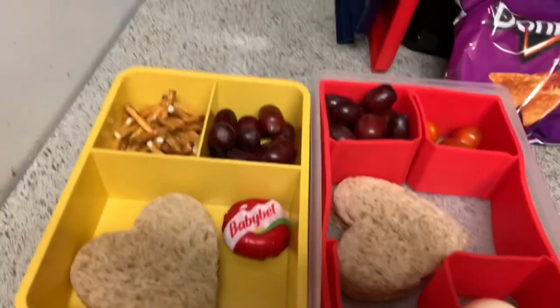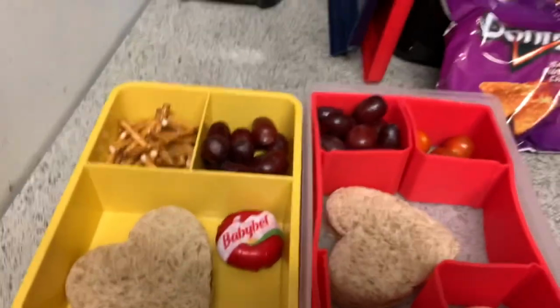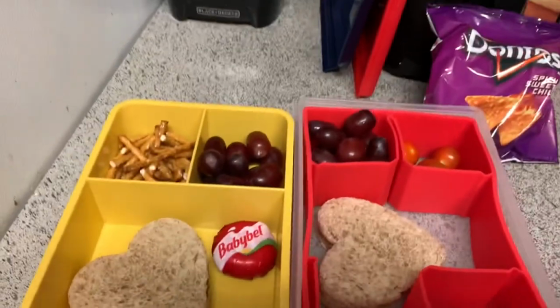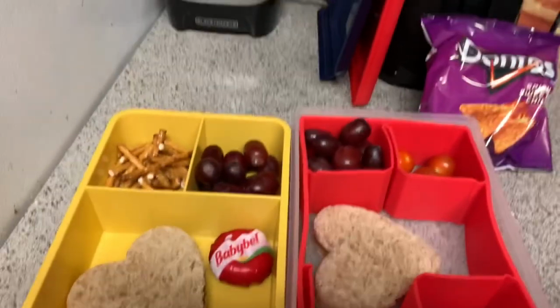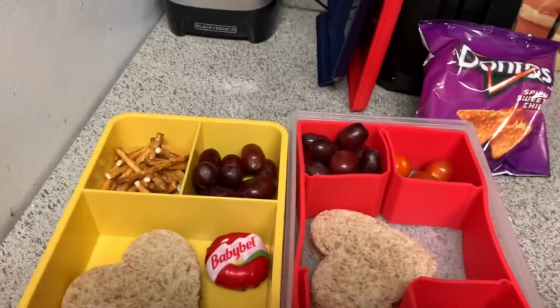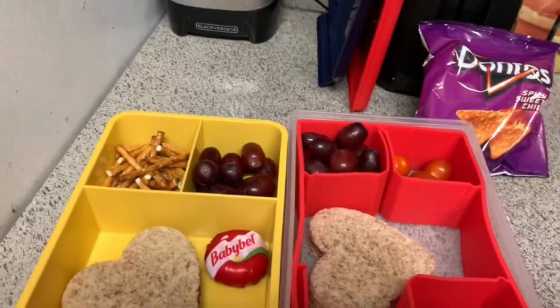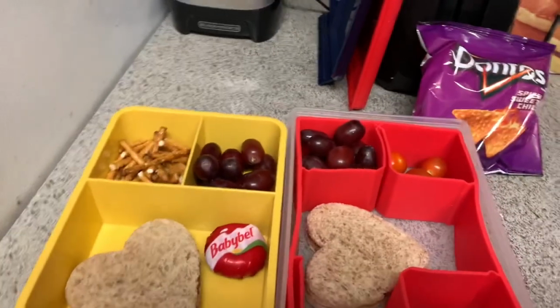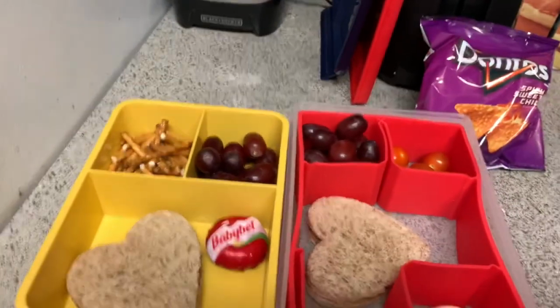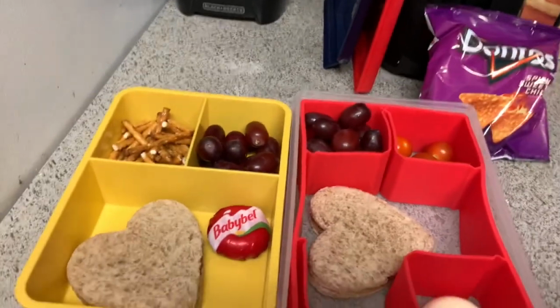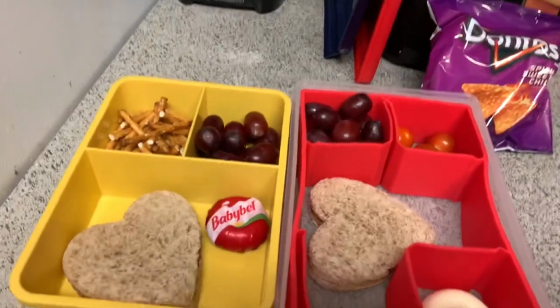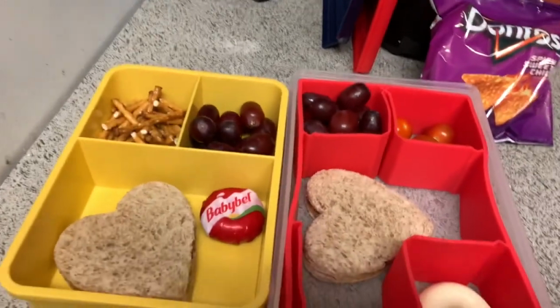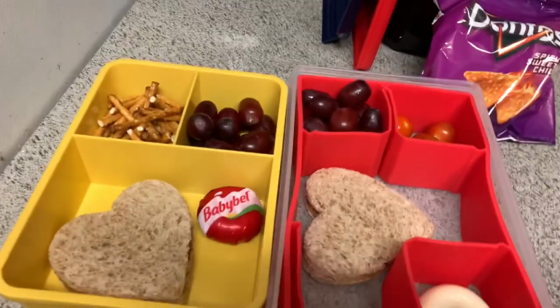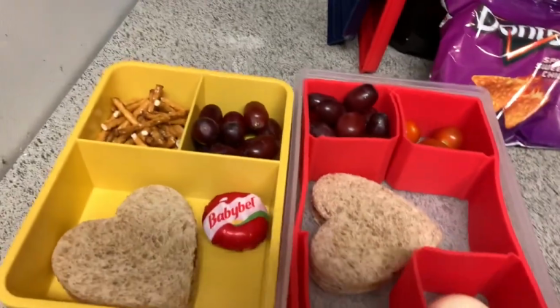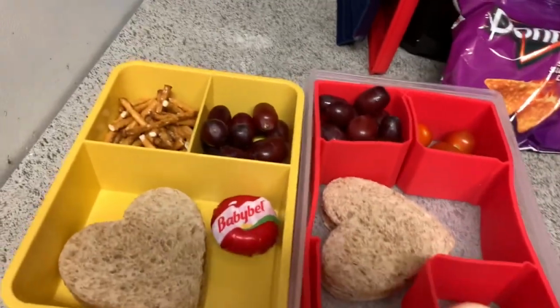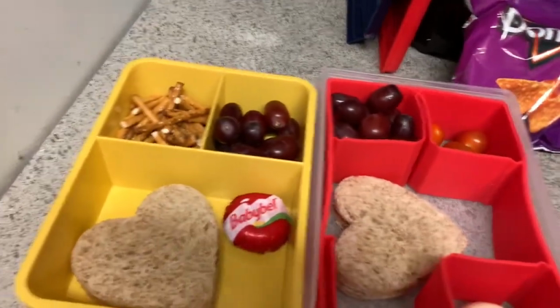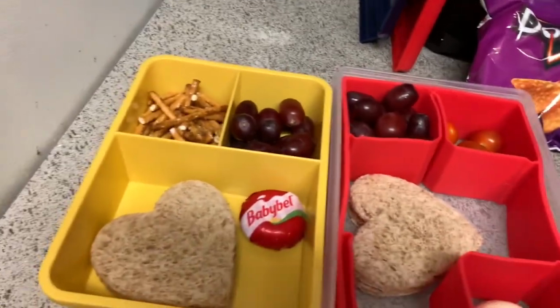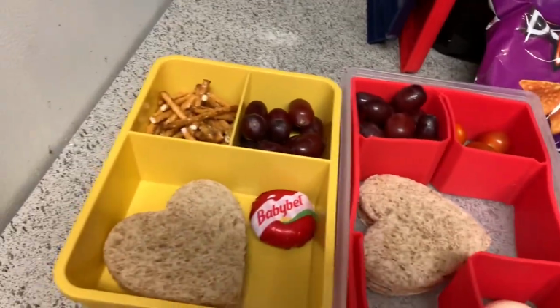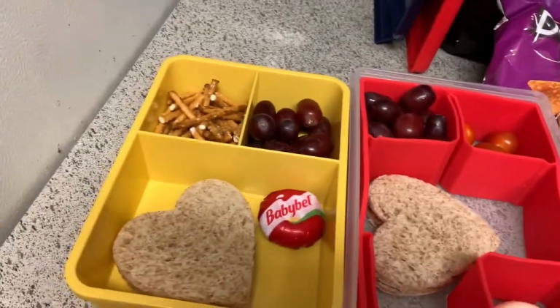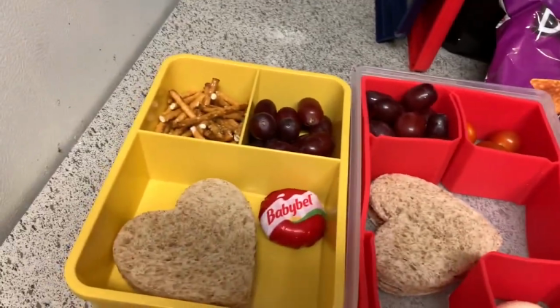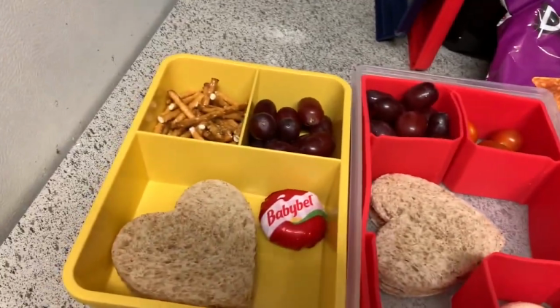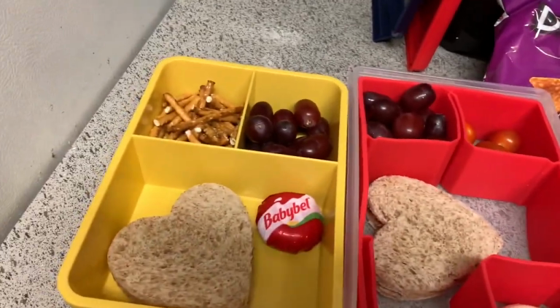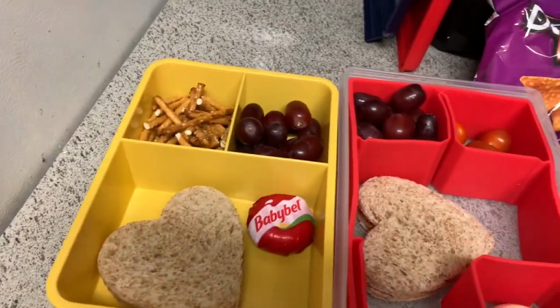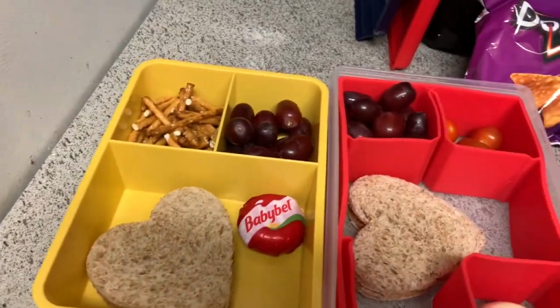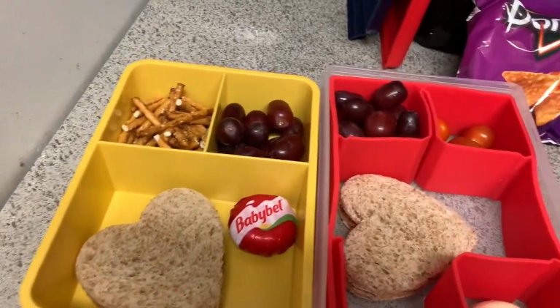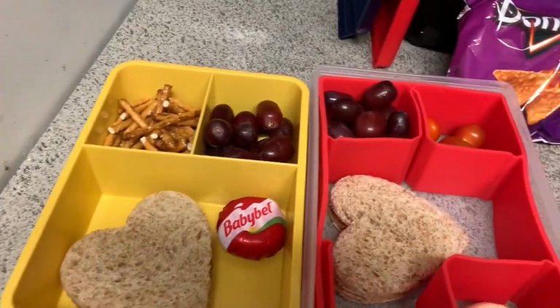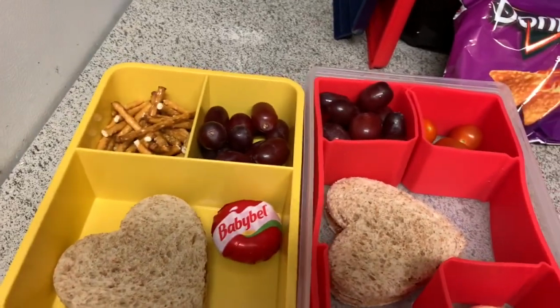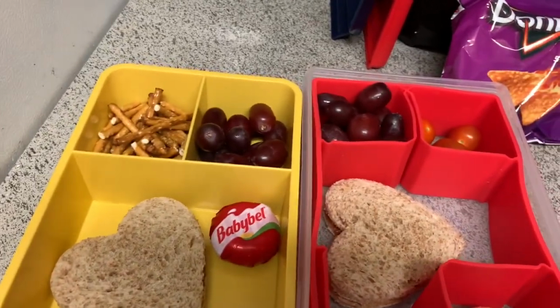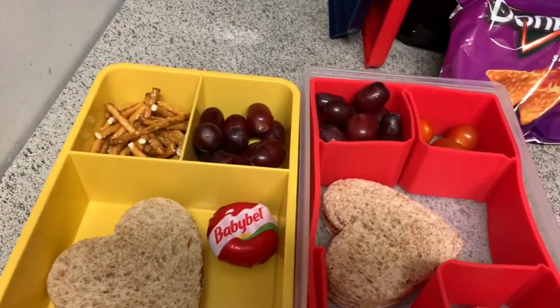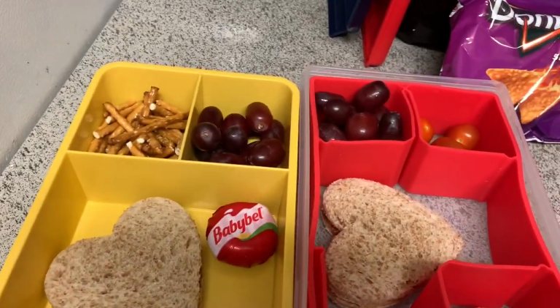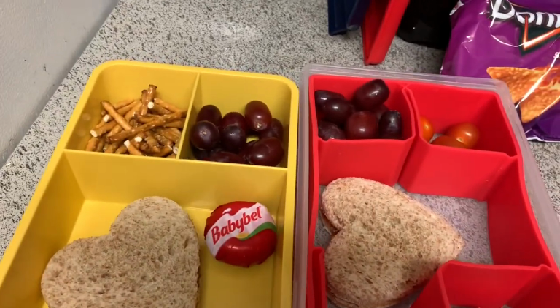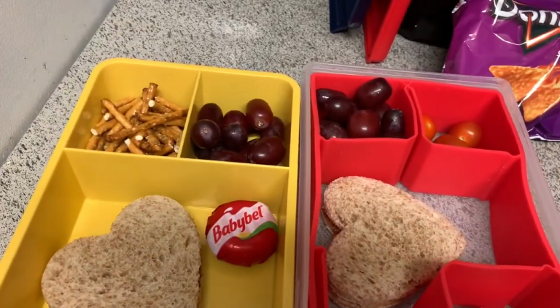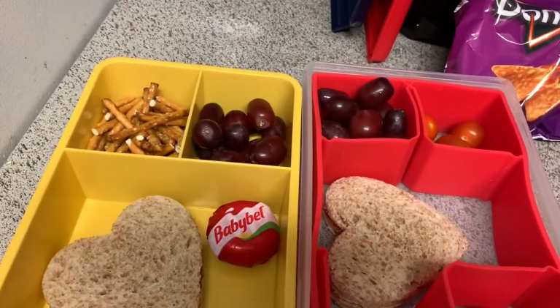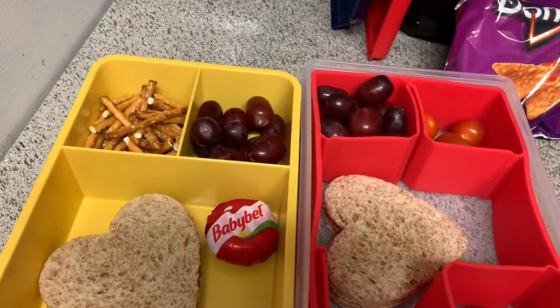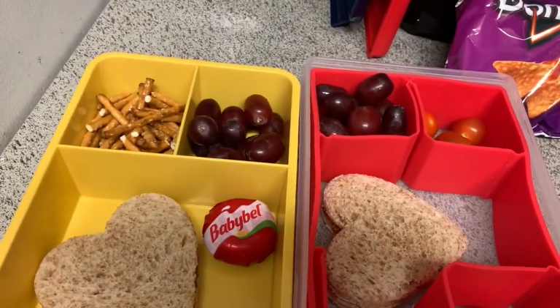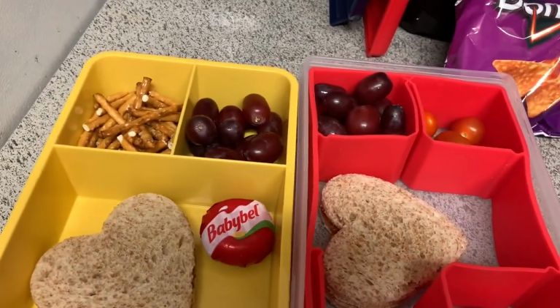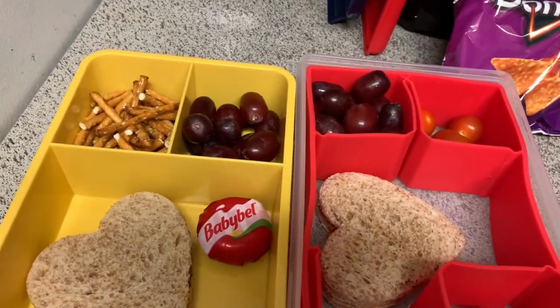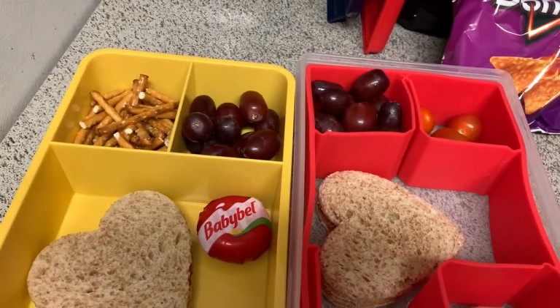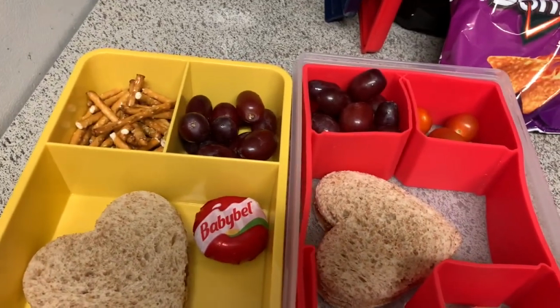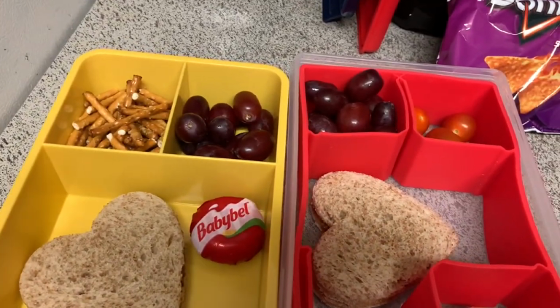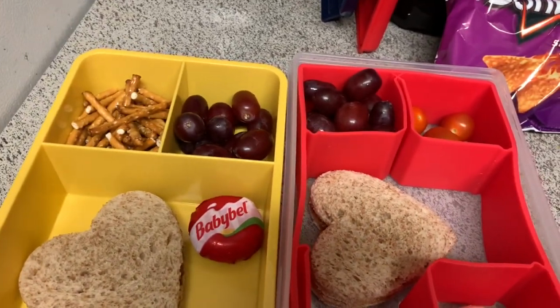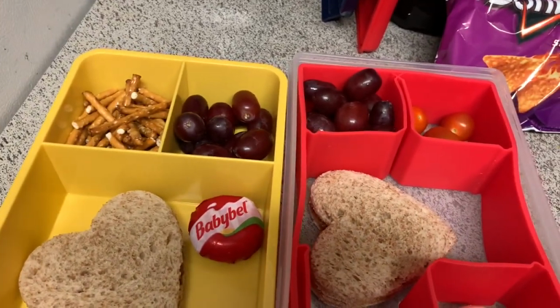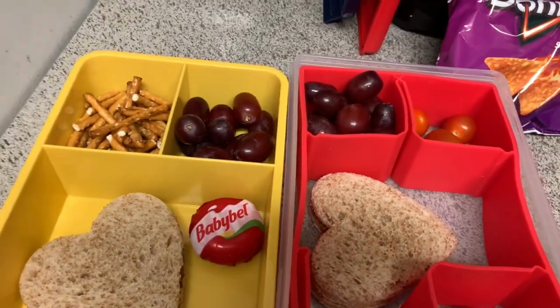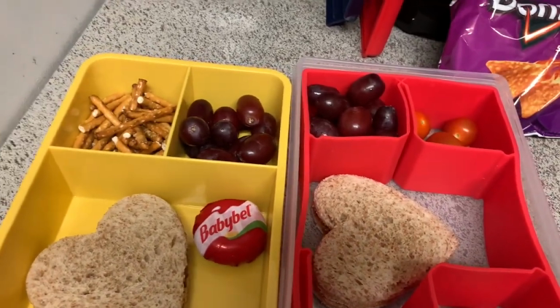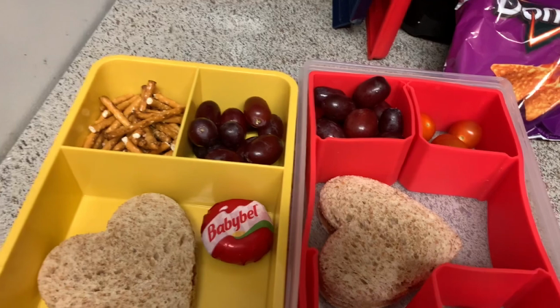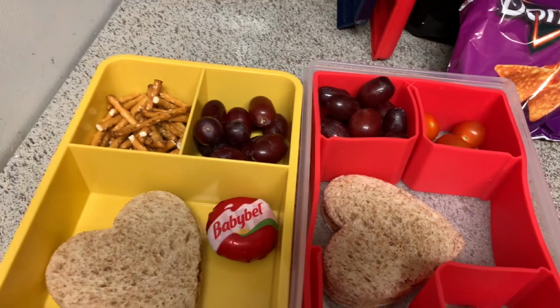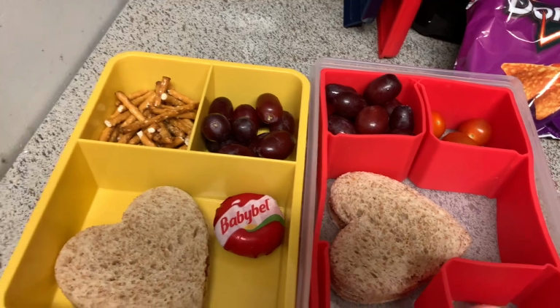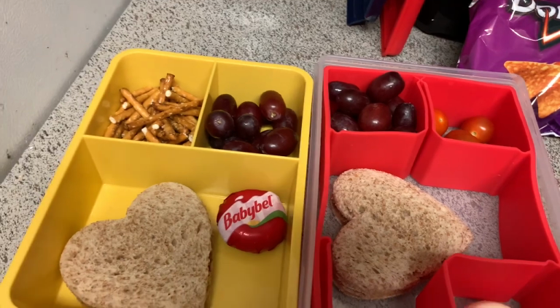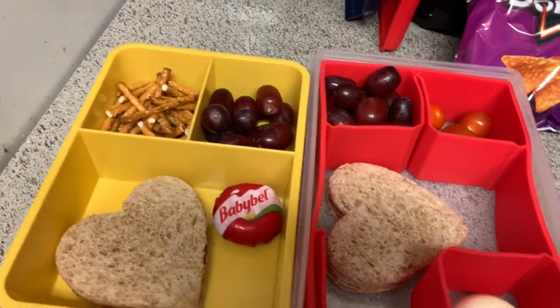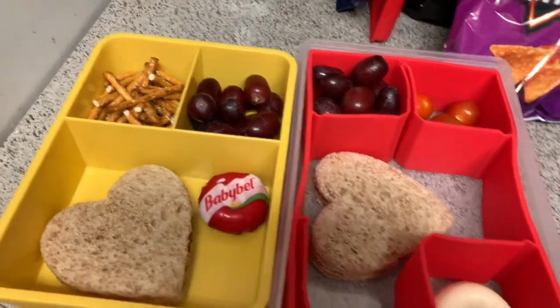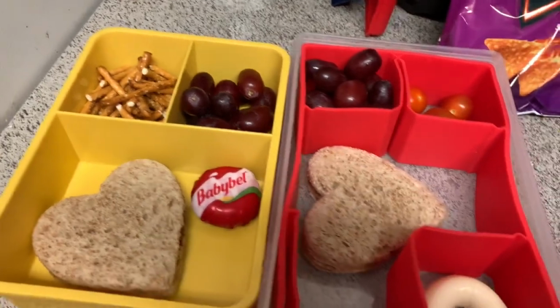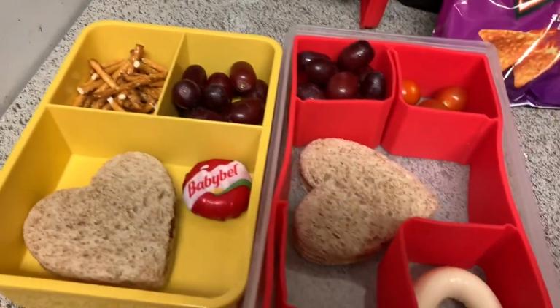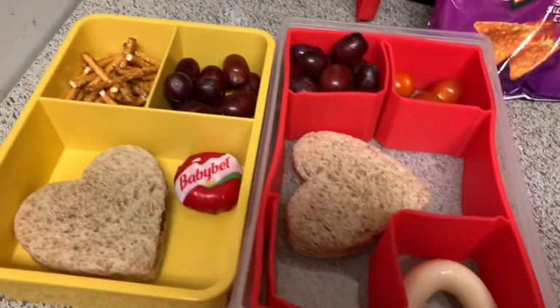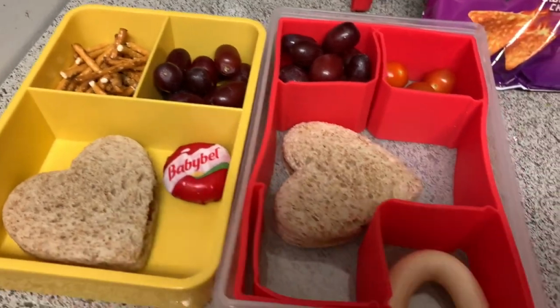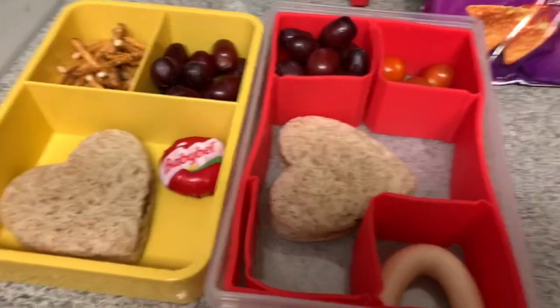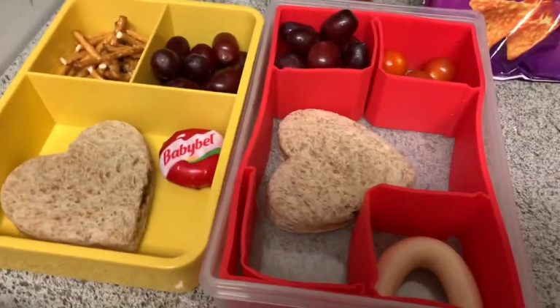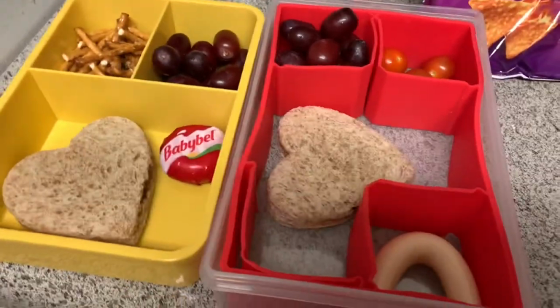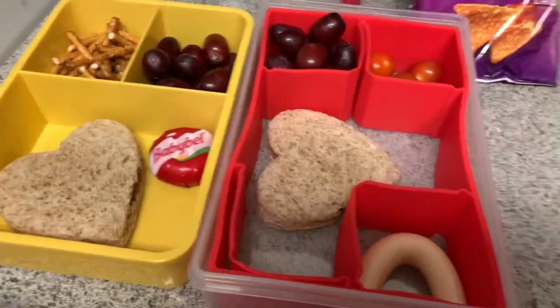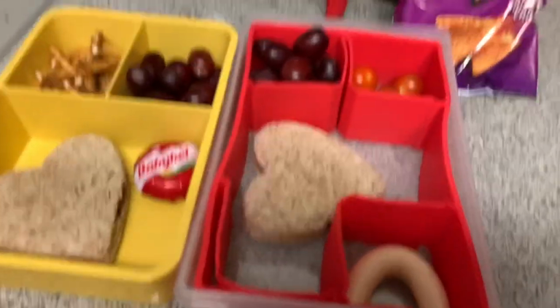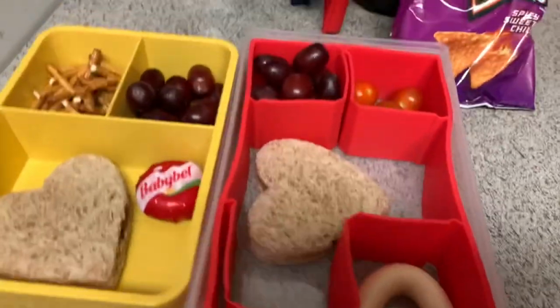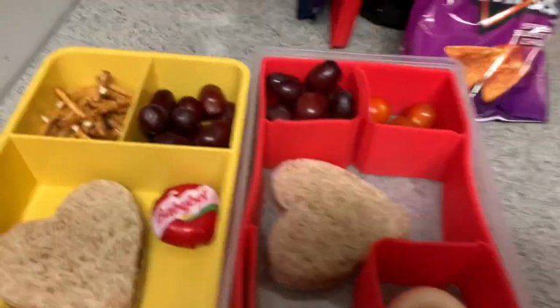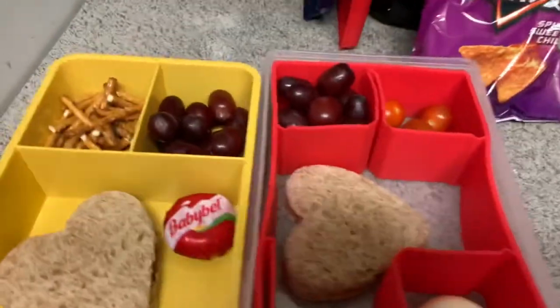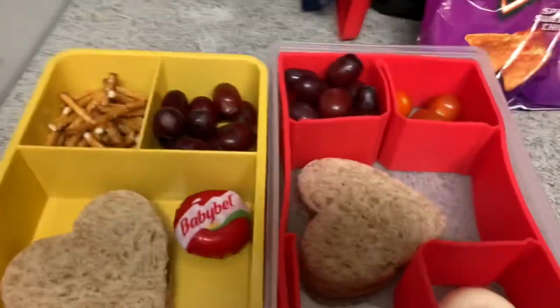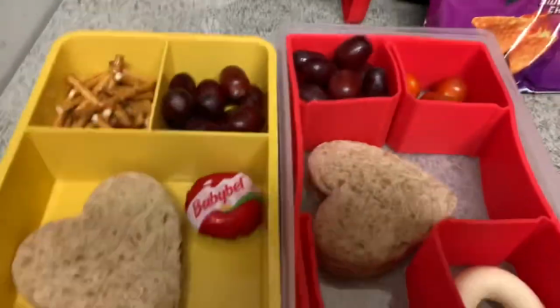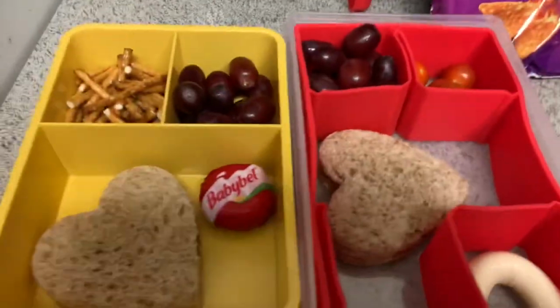Good morning! It is Wednesday — wait, what day is it? It's Wednesday!